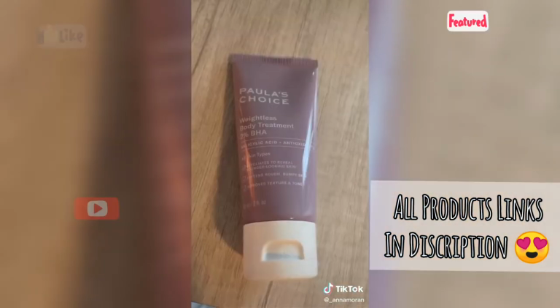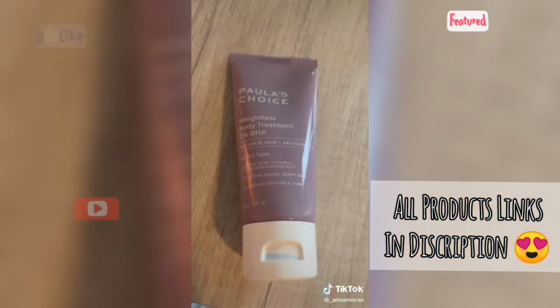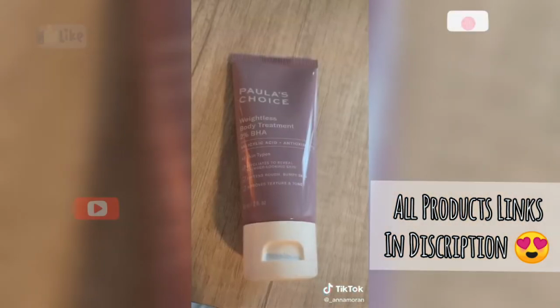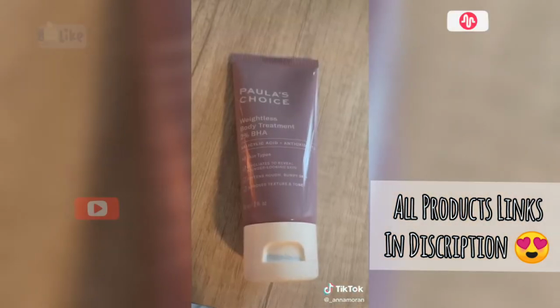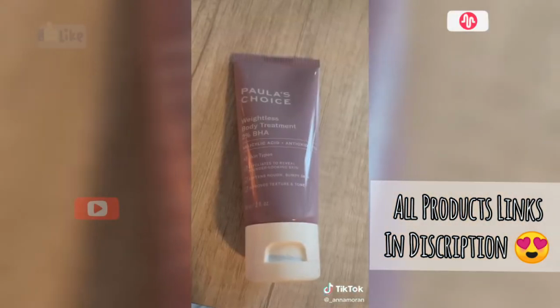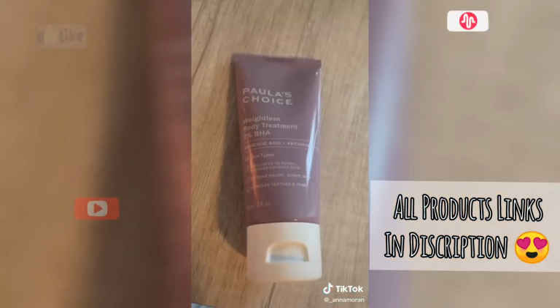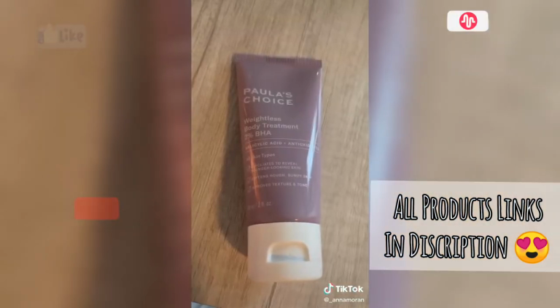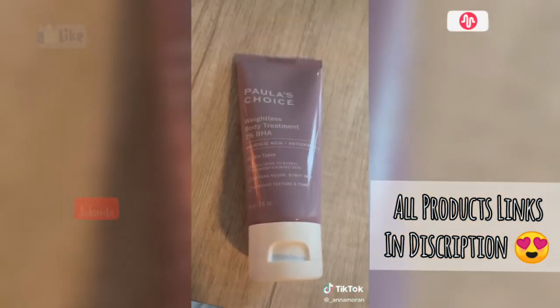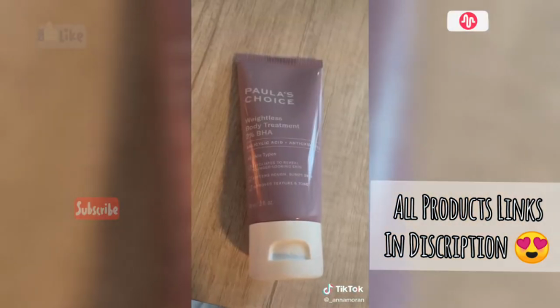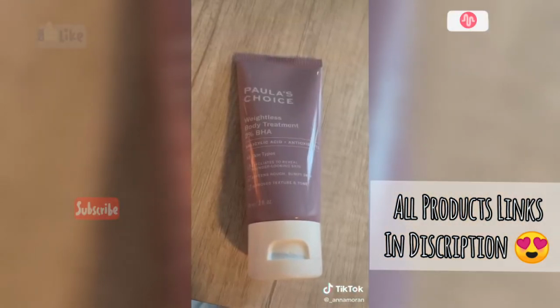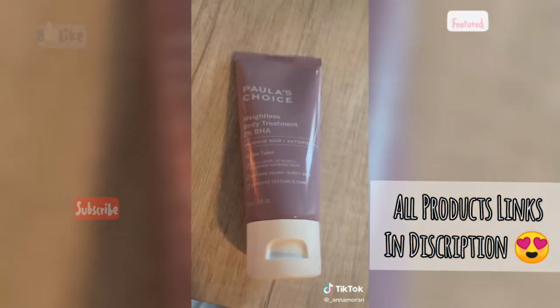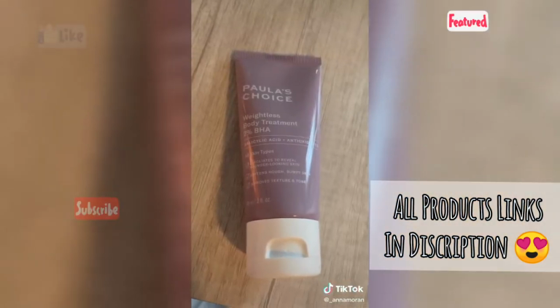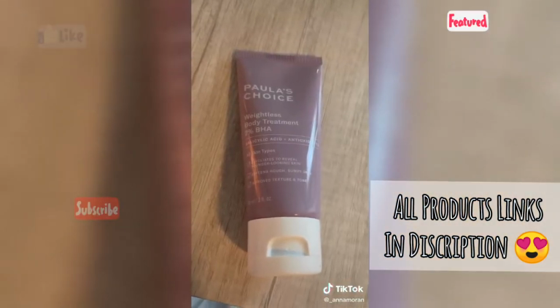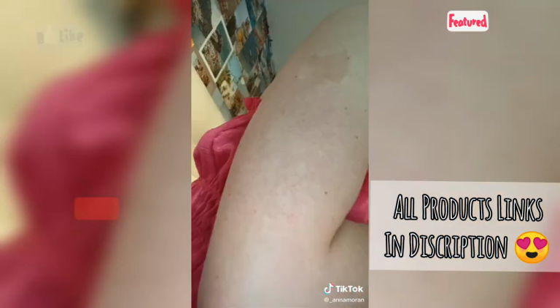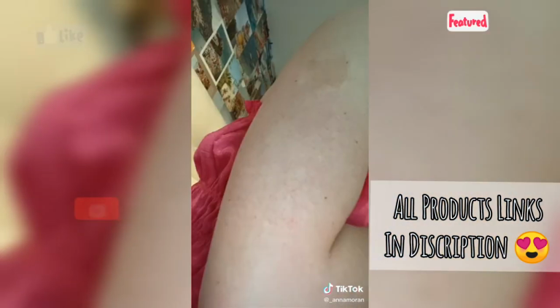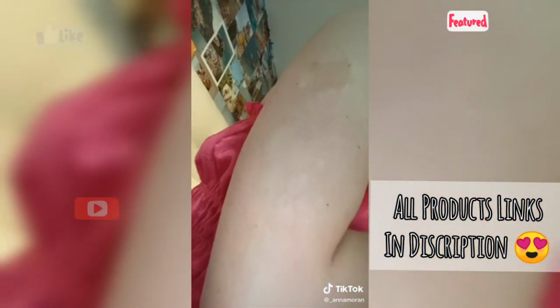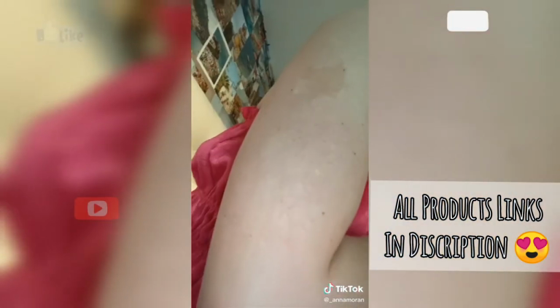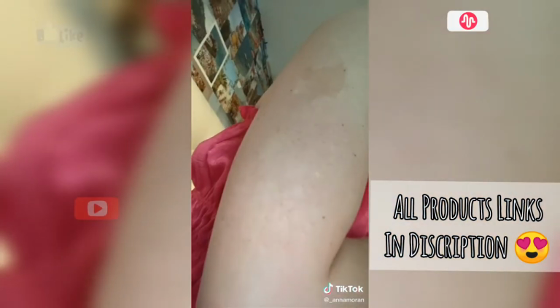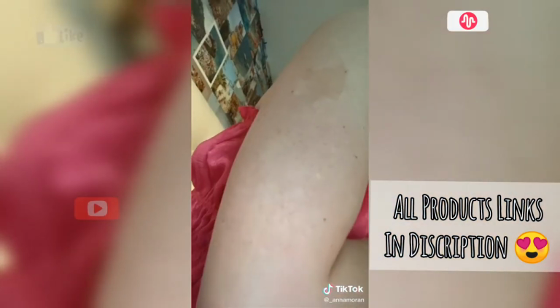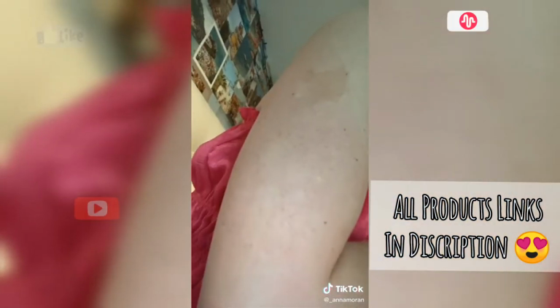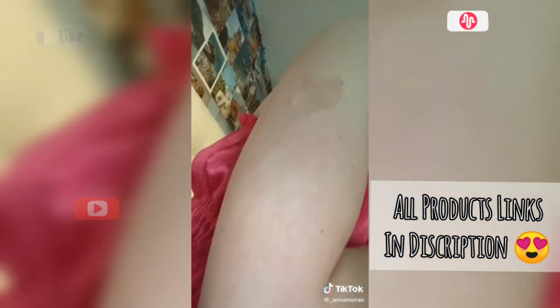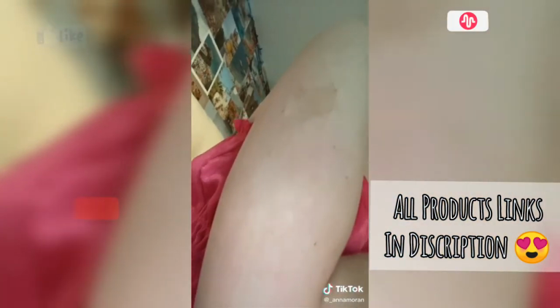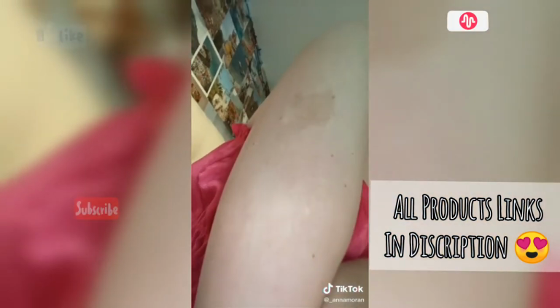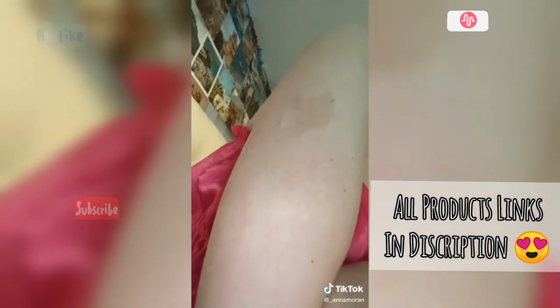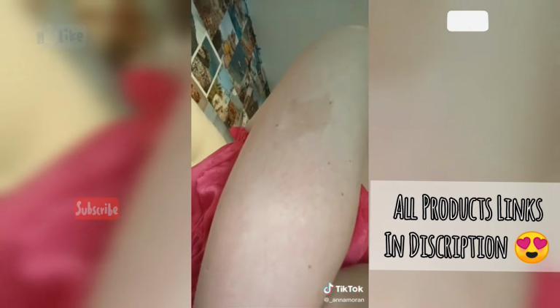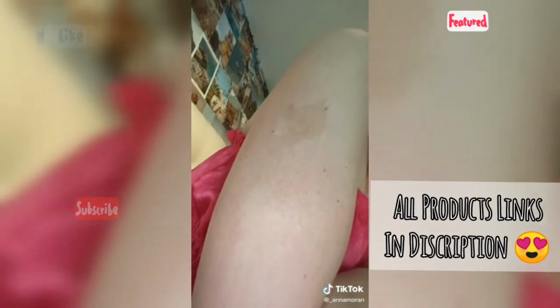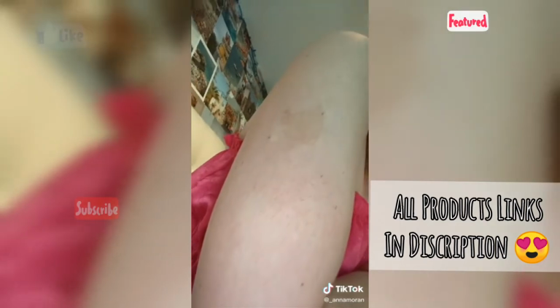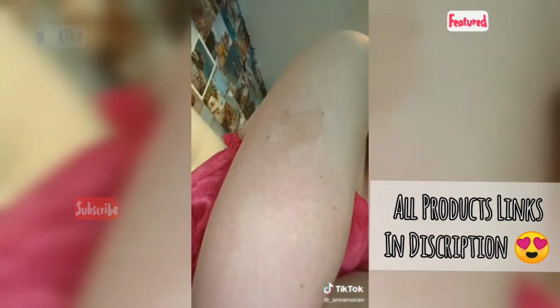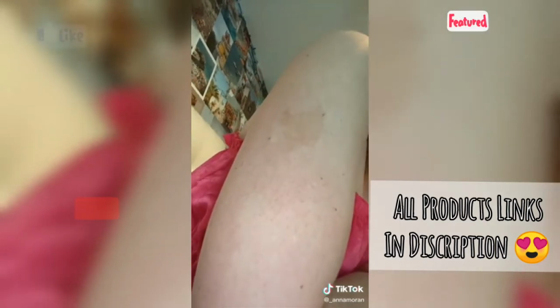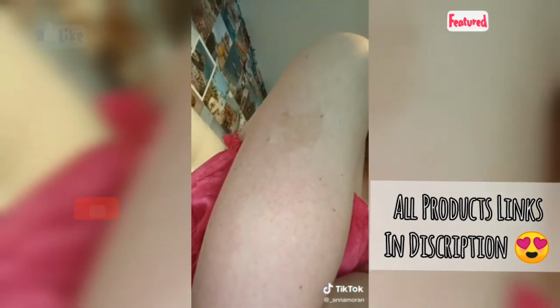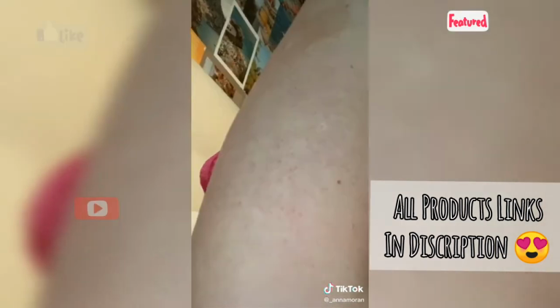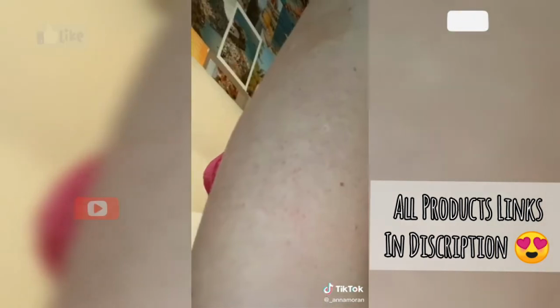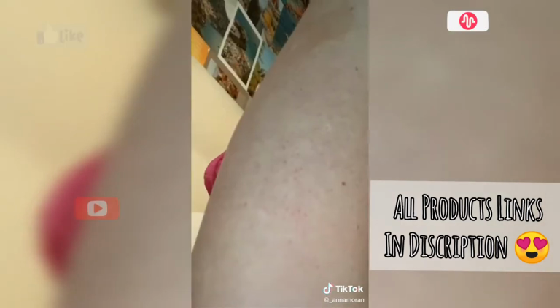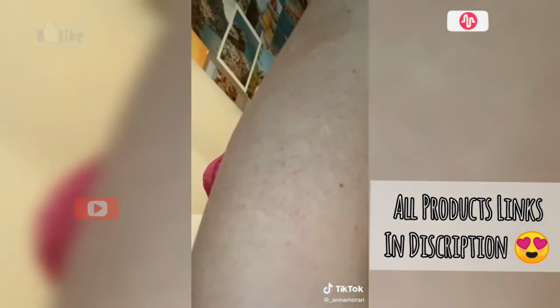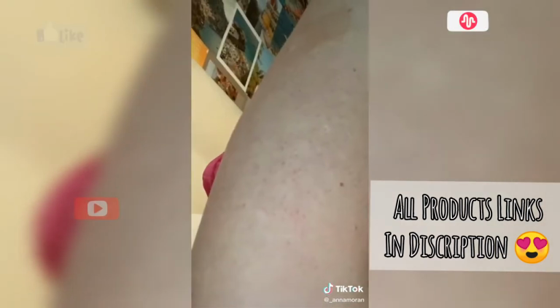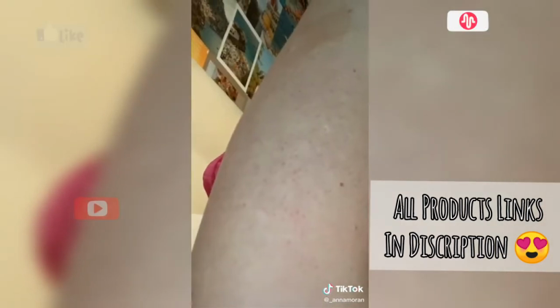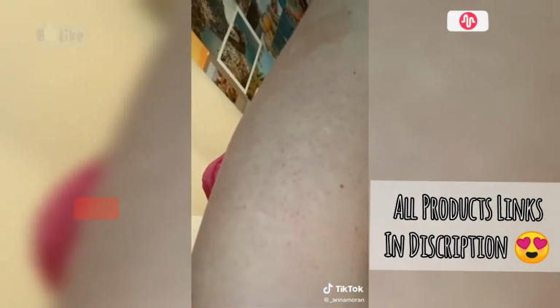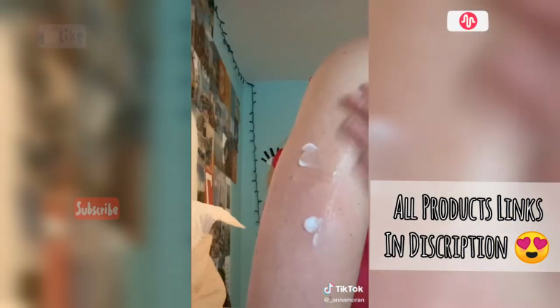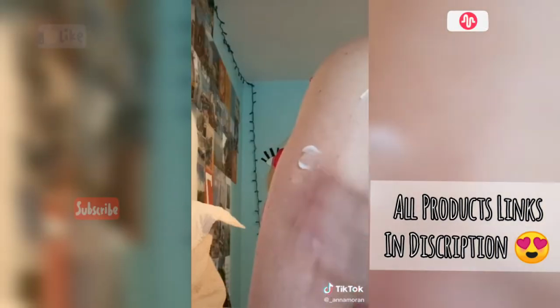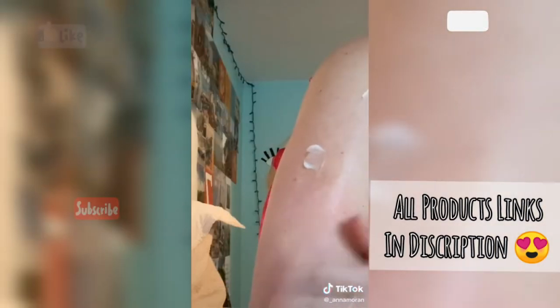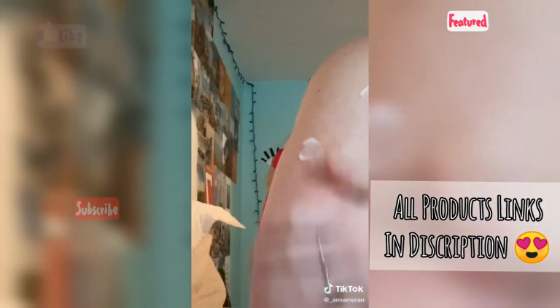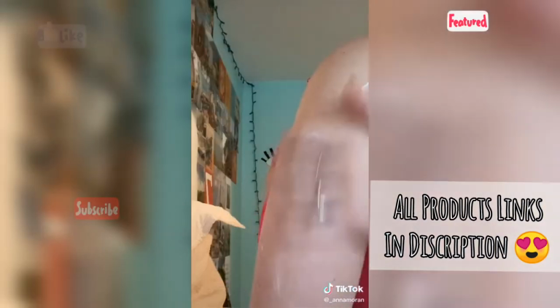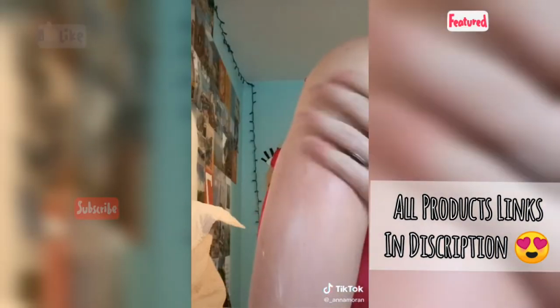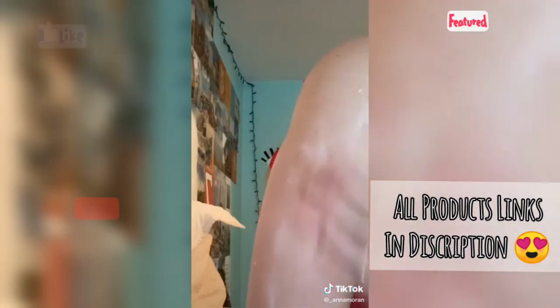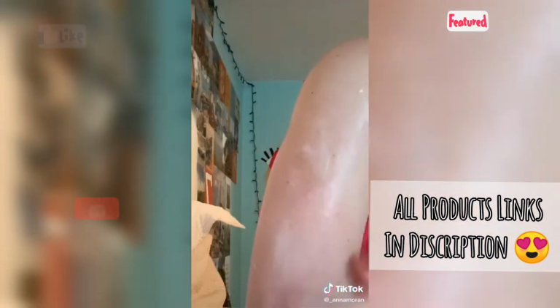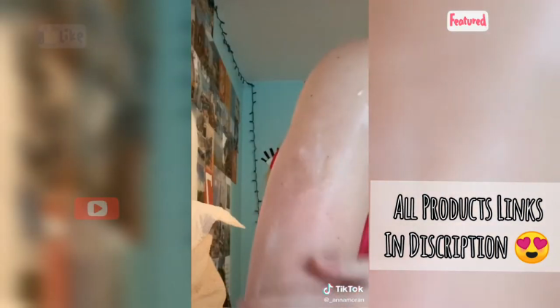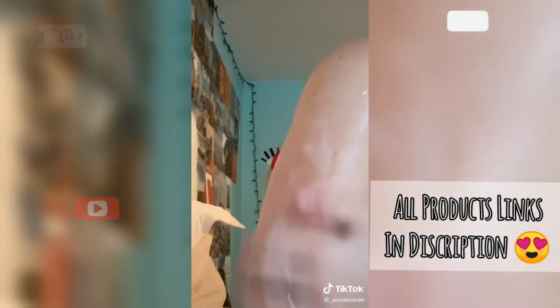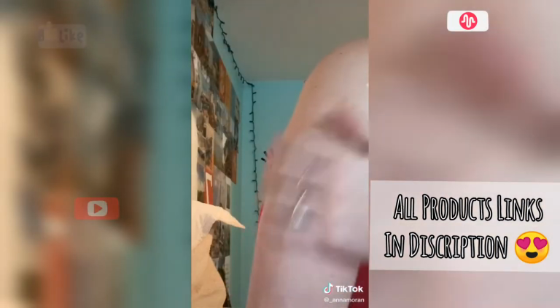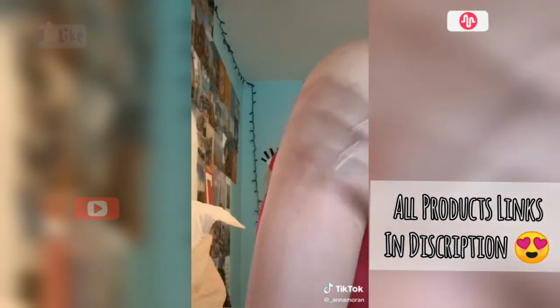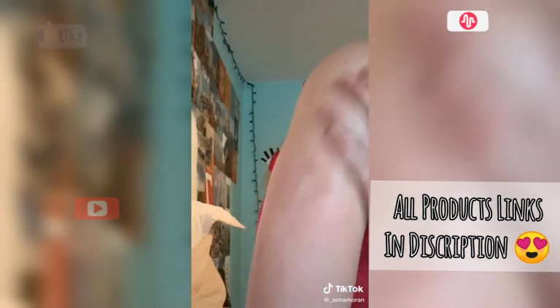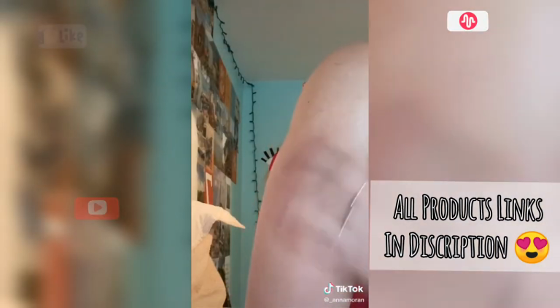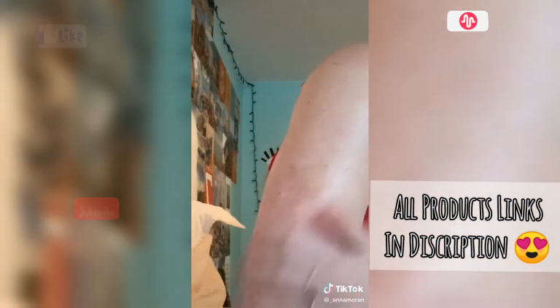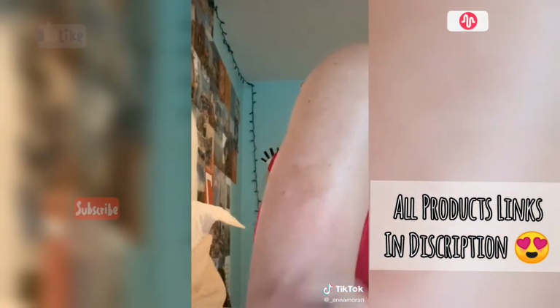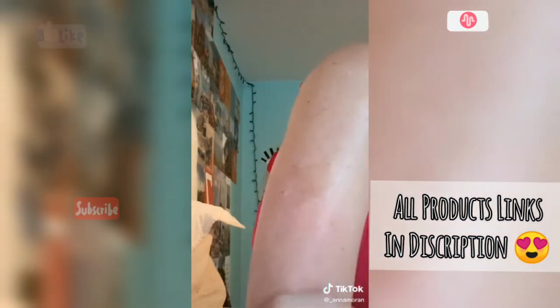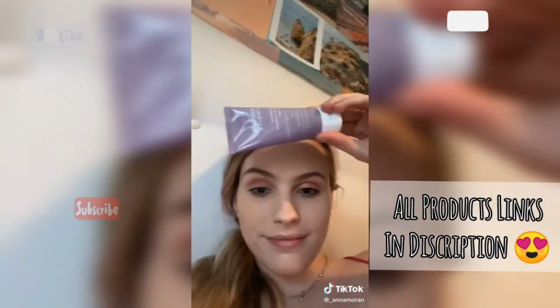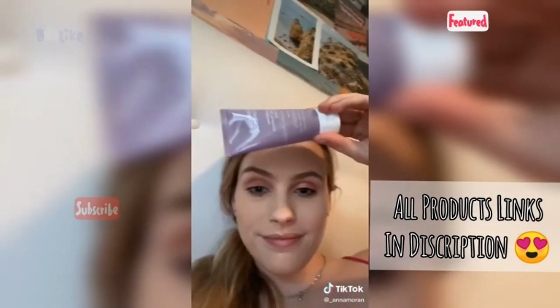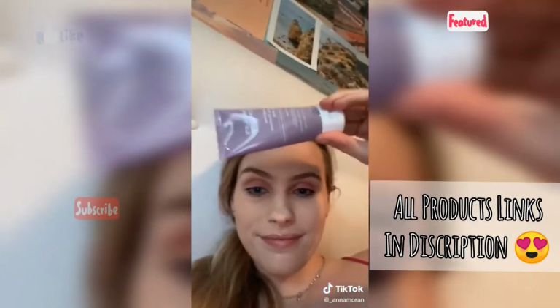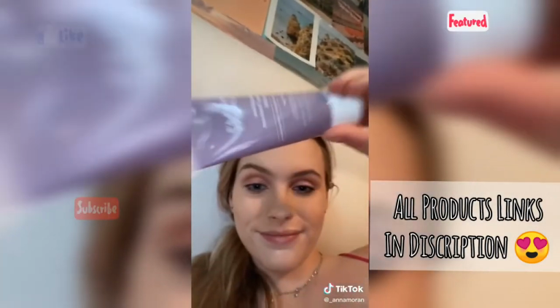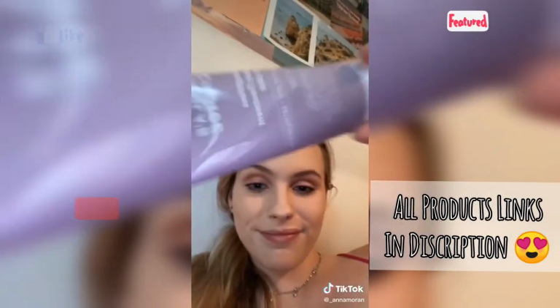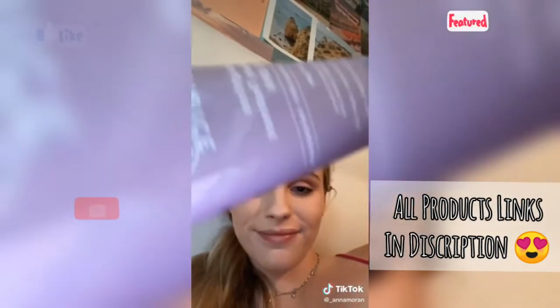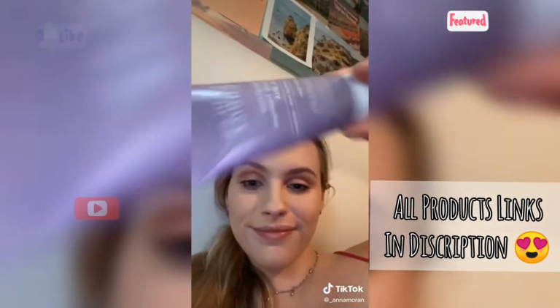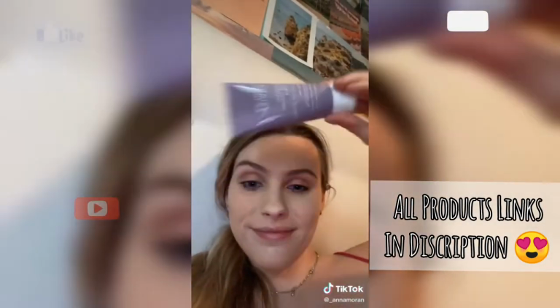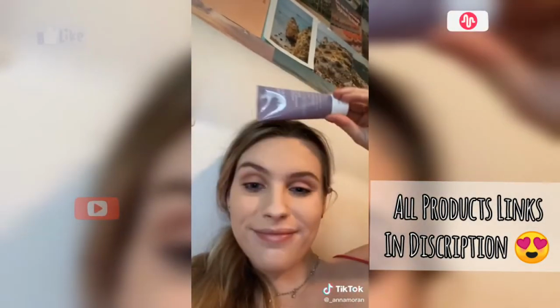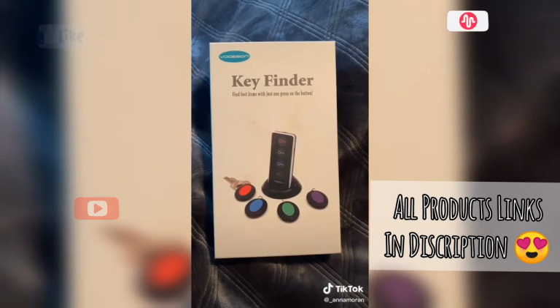I don't know if it's just me but I have all these little red bumps on my arms and I'm really insecure about it, so I got this lotion because it had really good reviews to make the red bumps go away, so I've been trying that out.